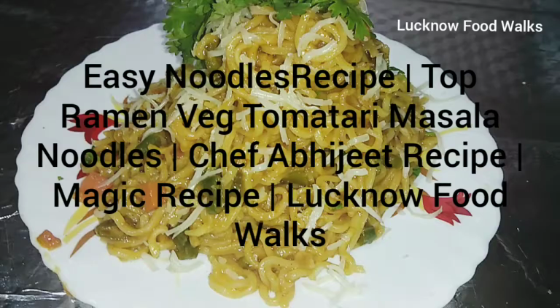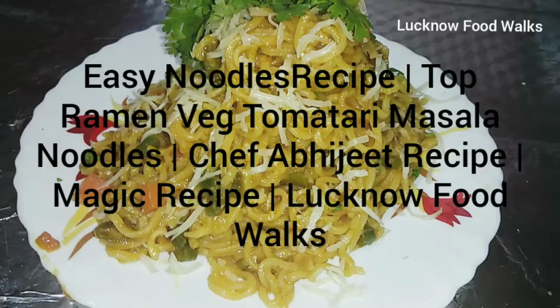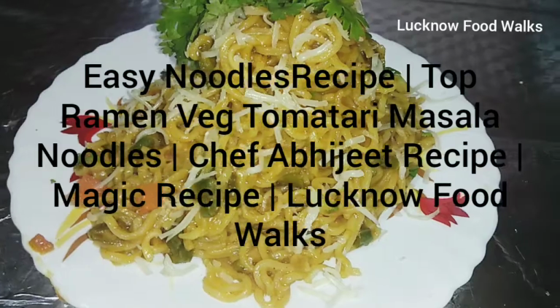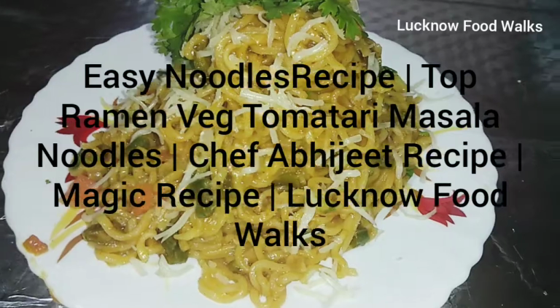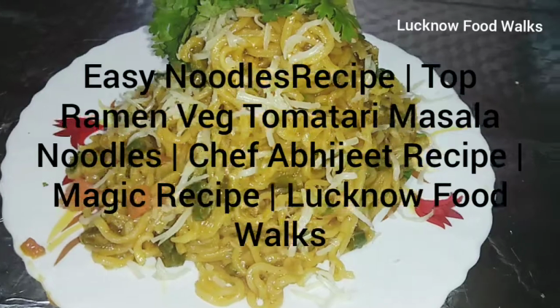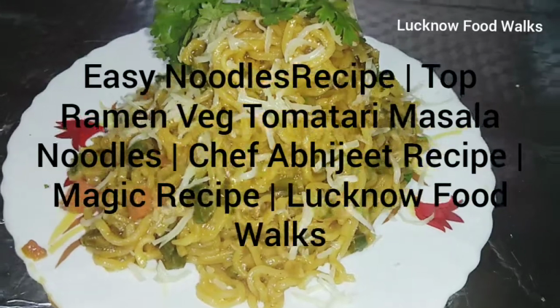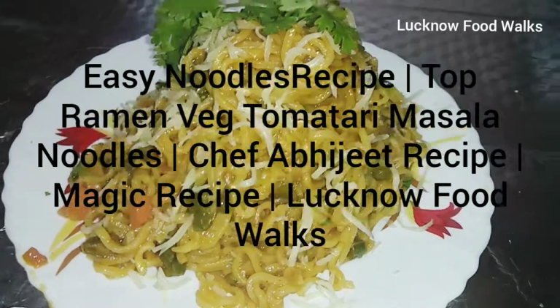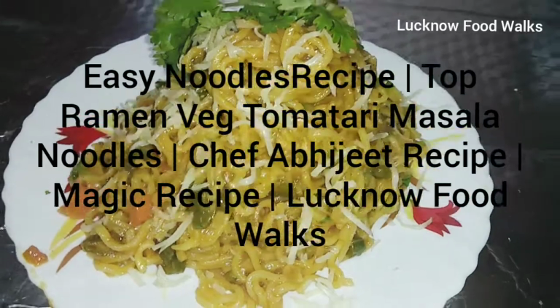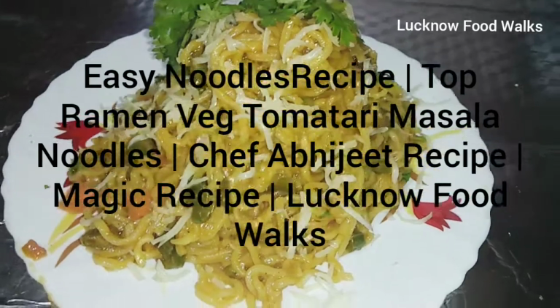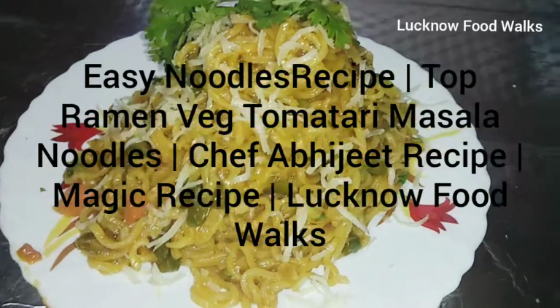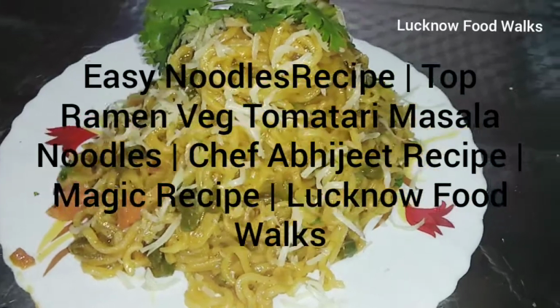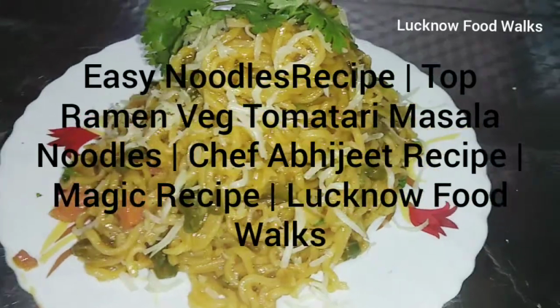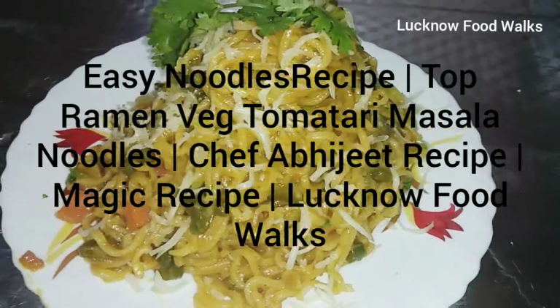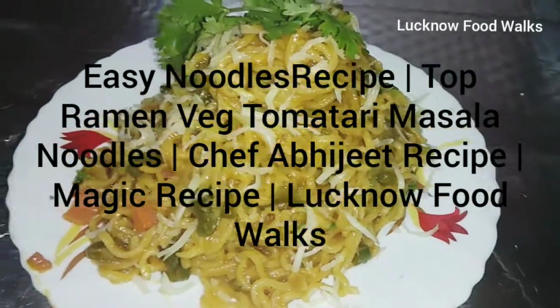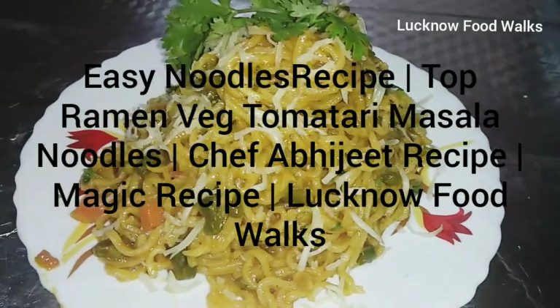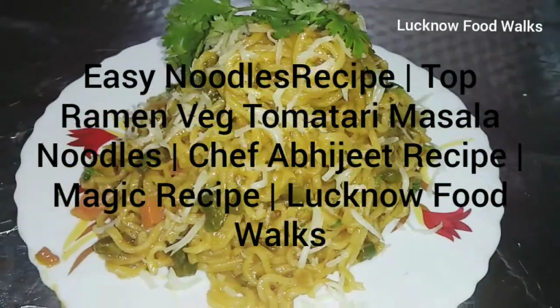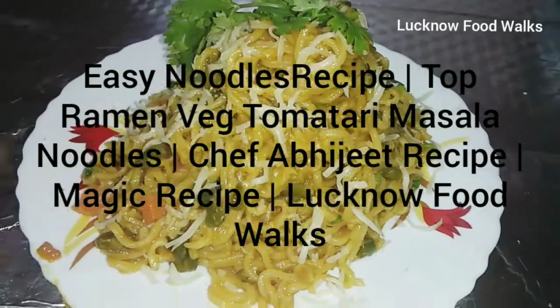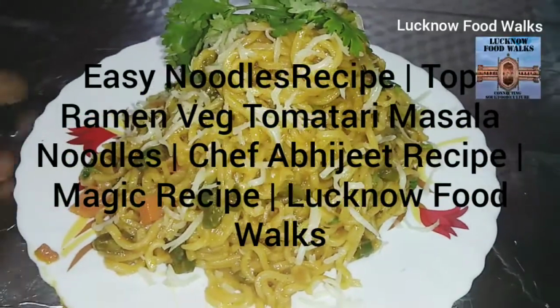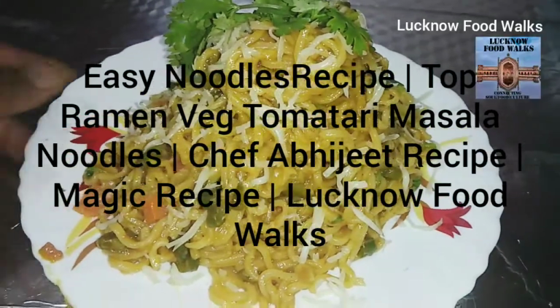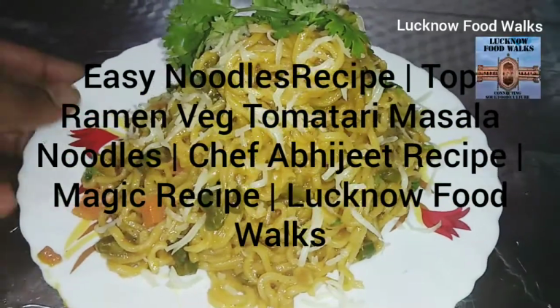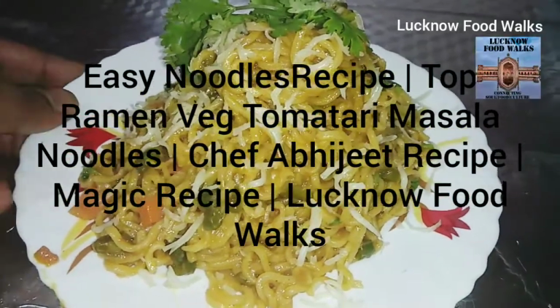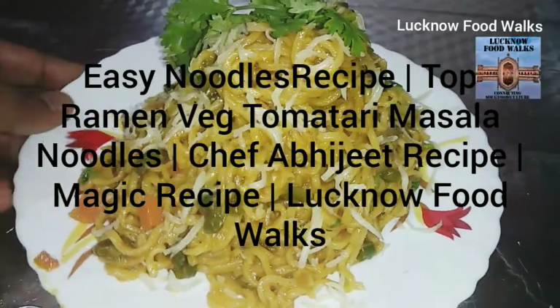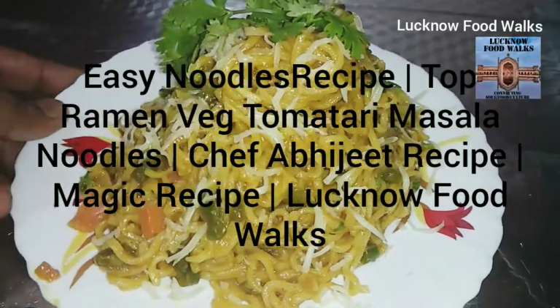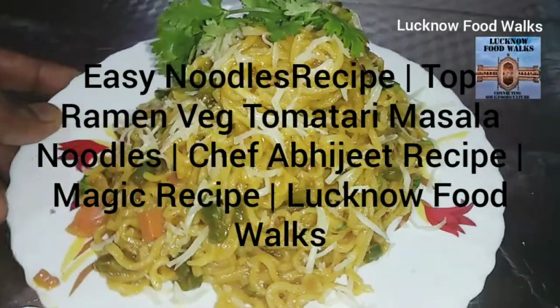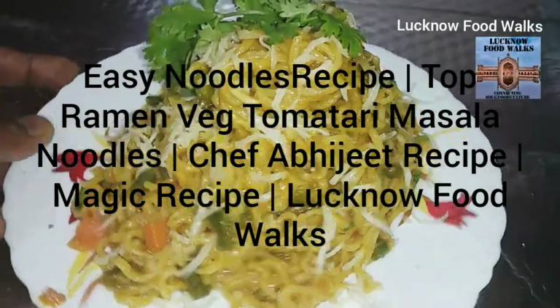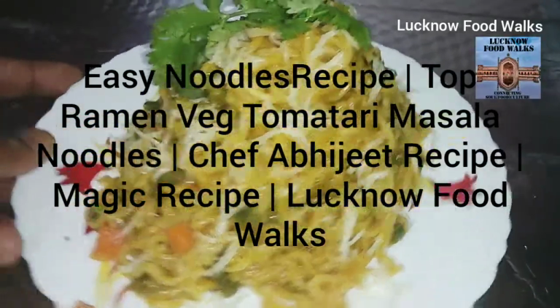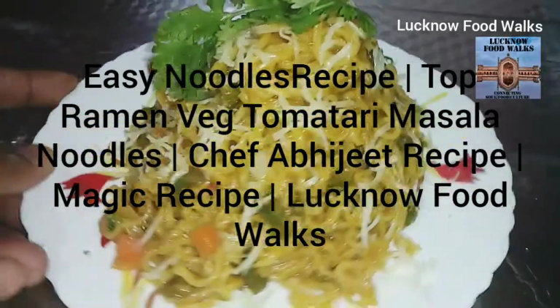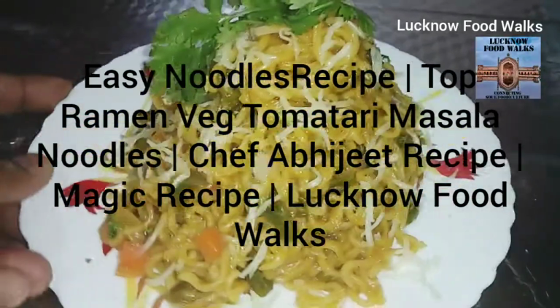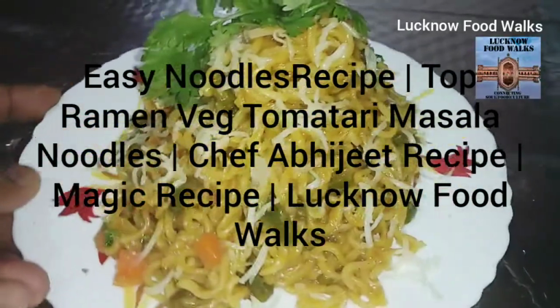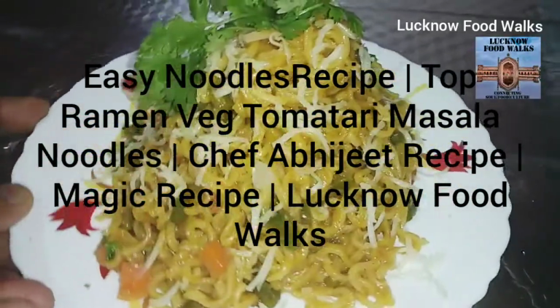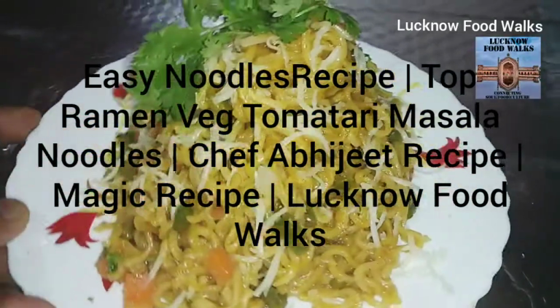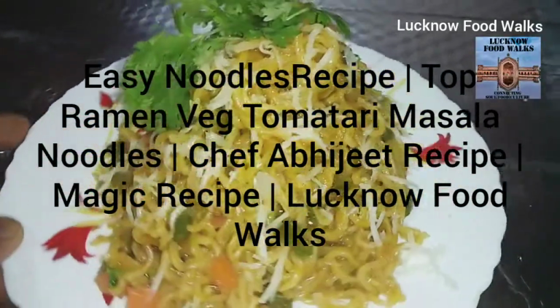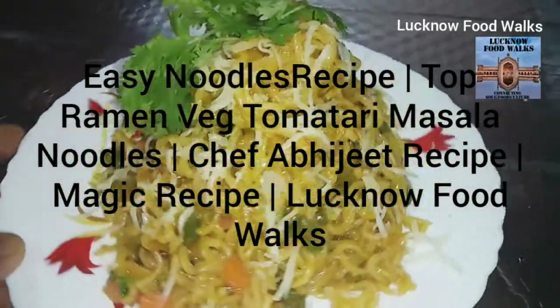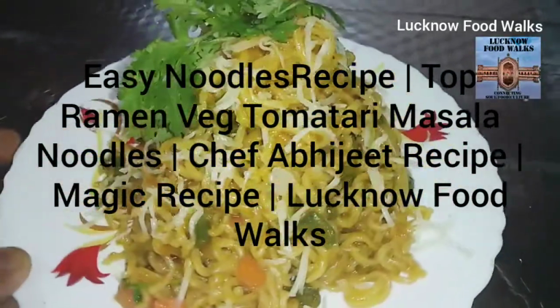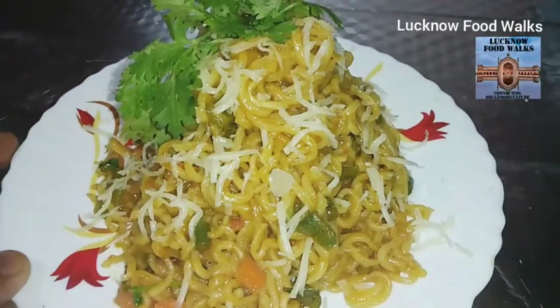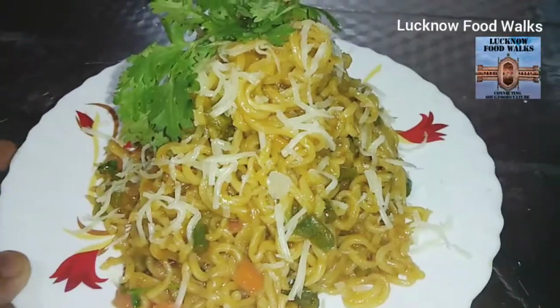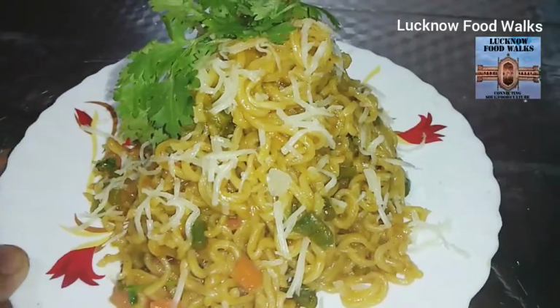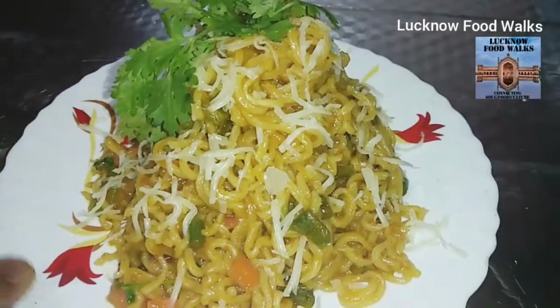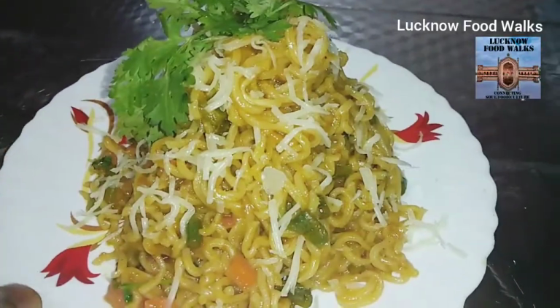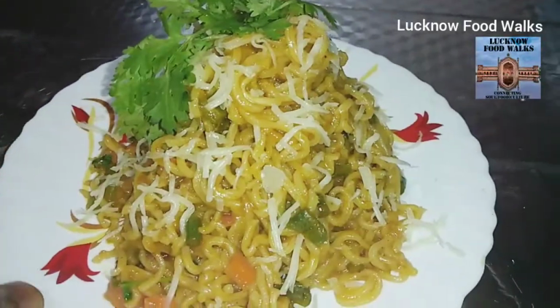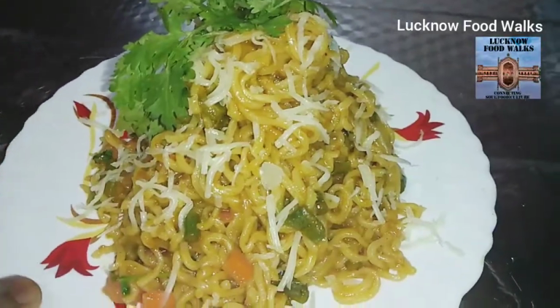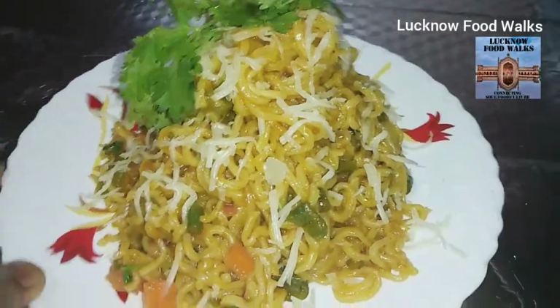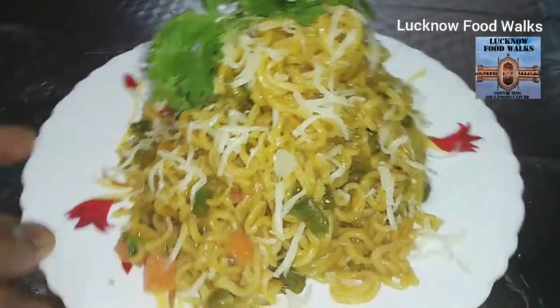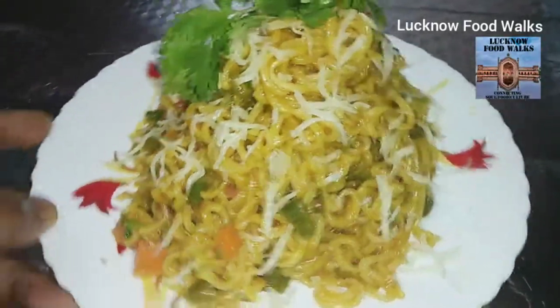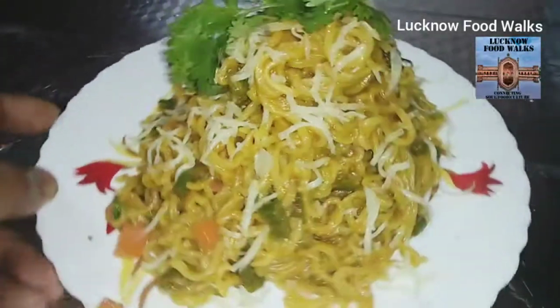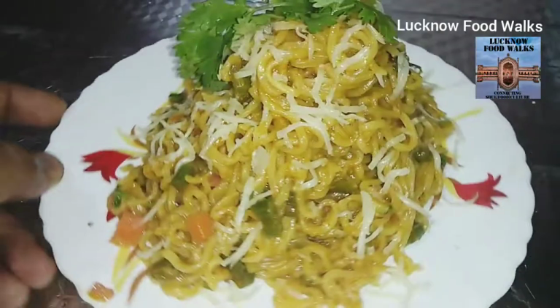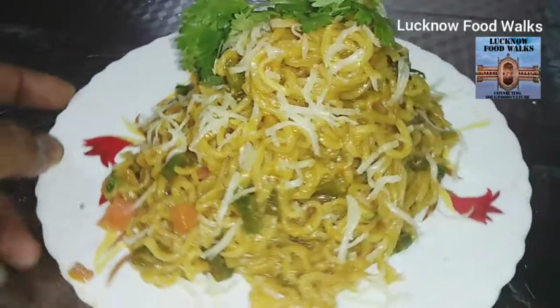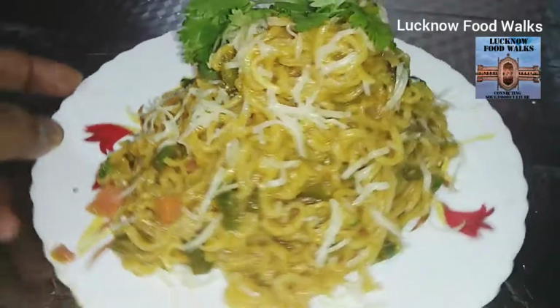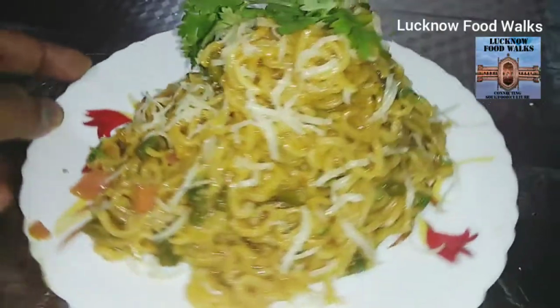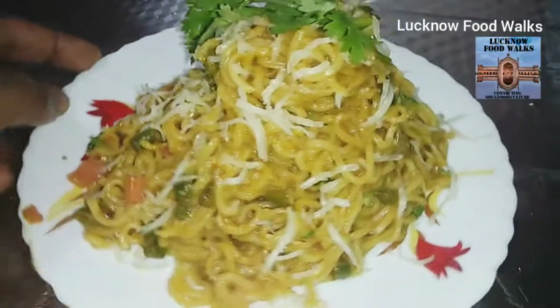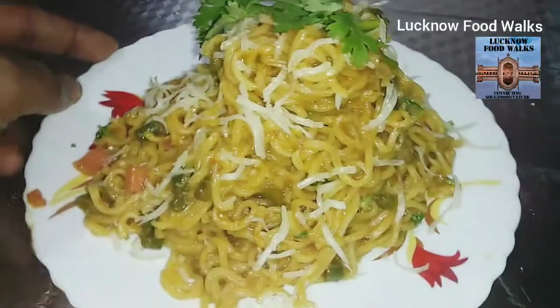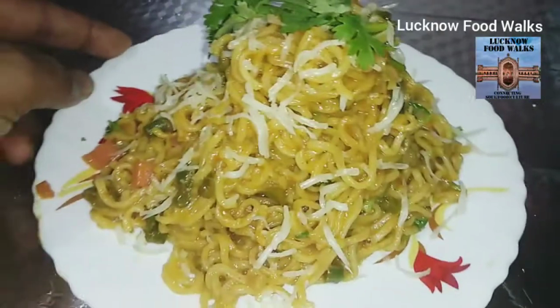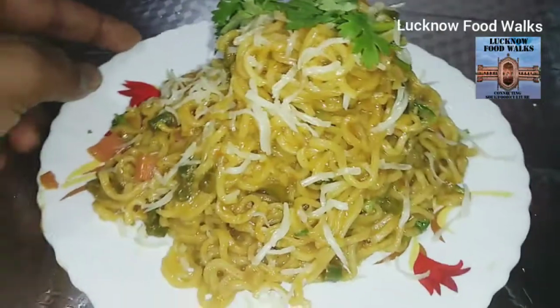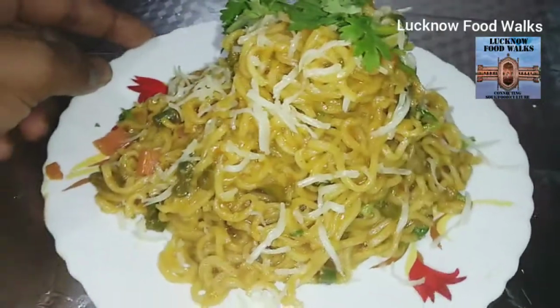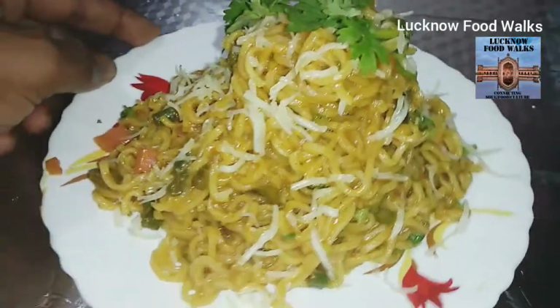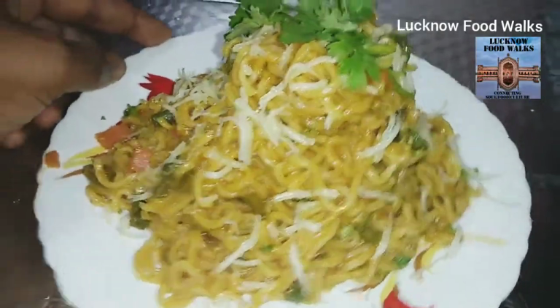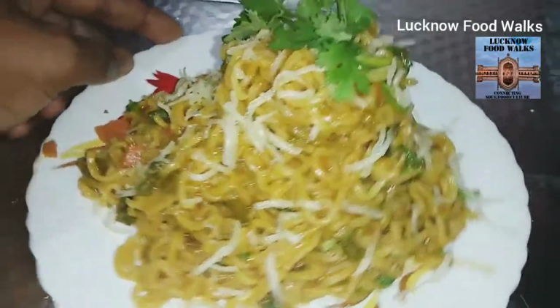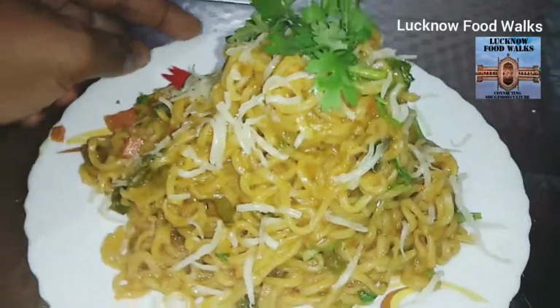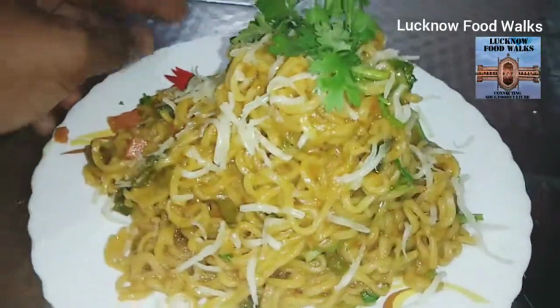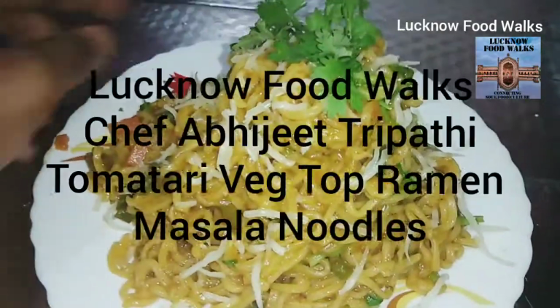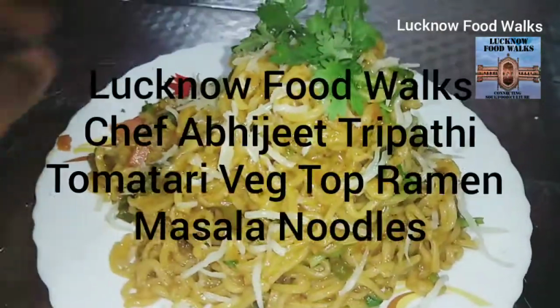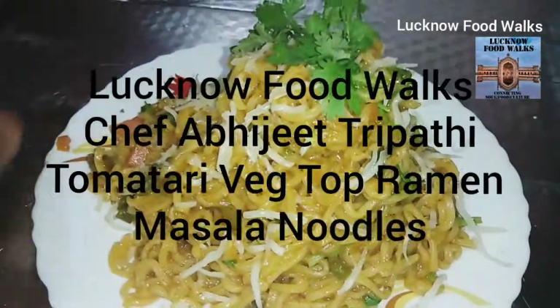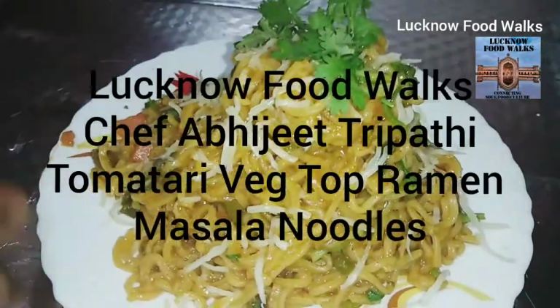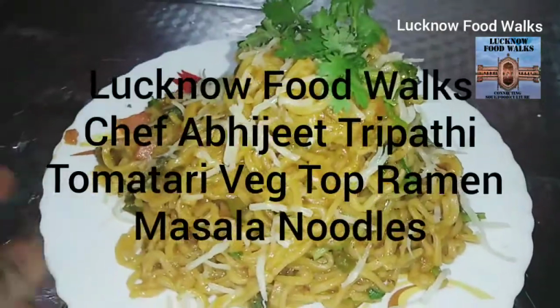Welcome to Lucknow Foodworks. I'm Chef Abjit Trapati. Today I'm going to make Top Ramen noodles.